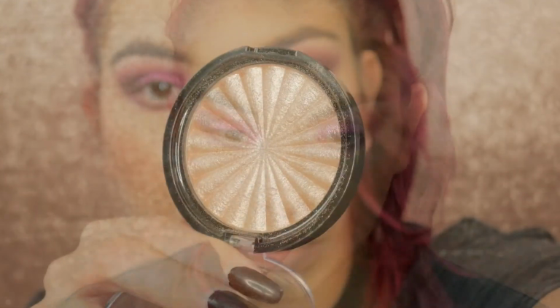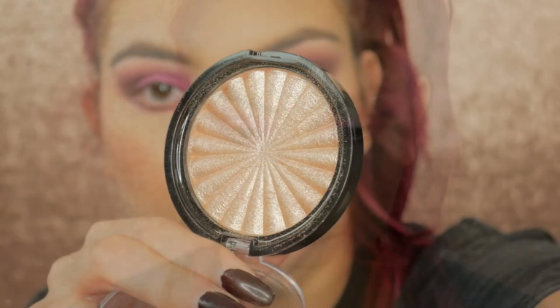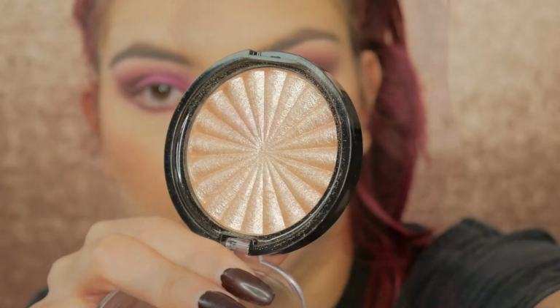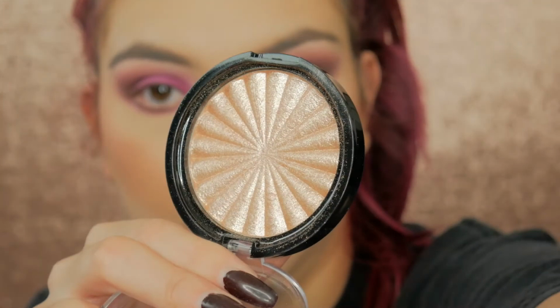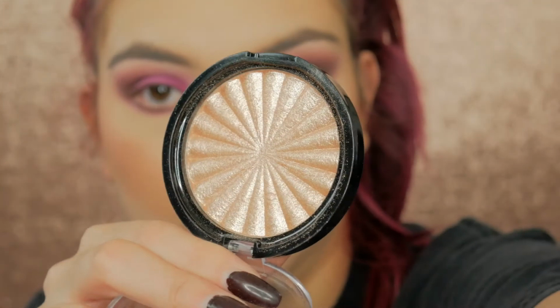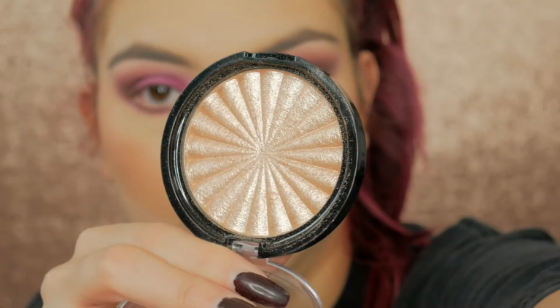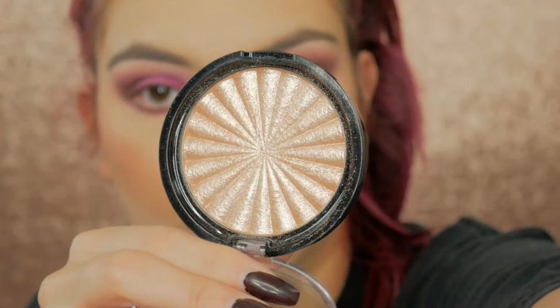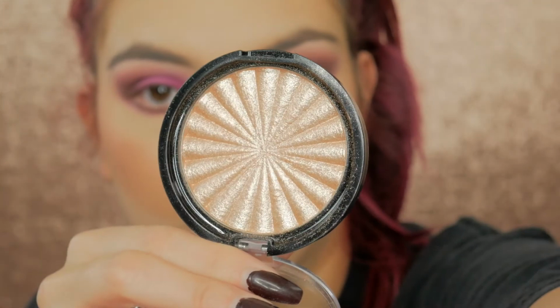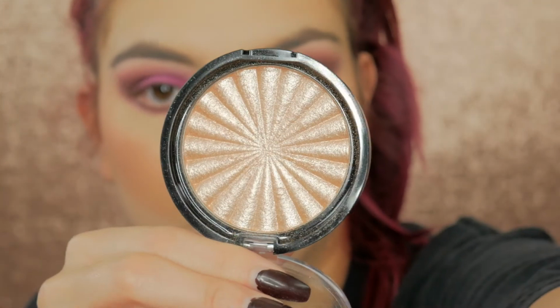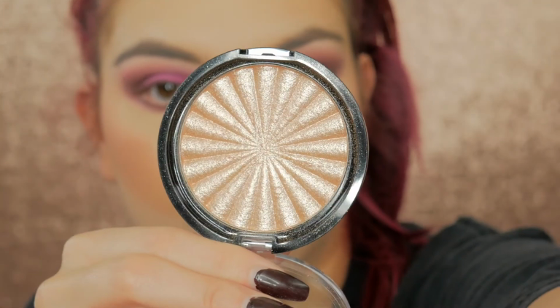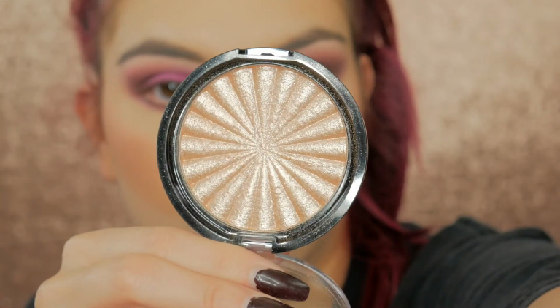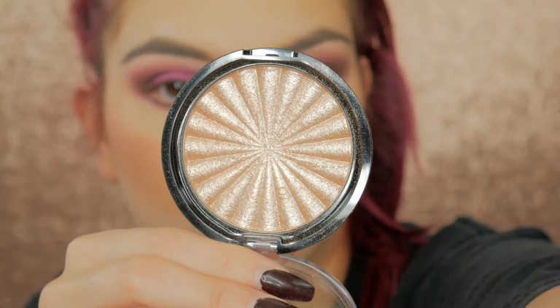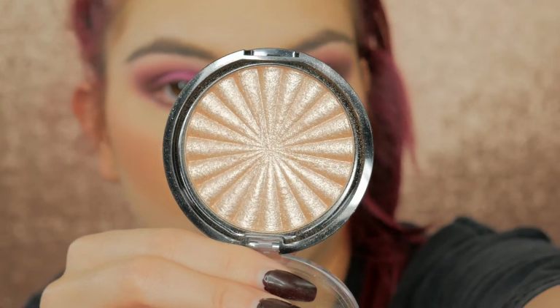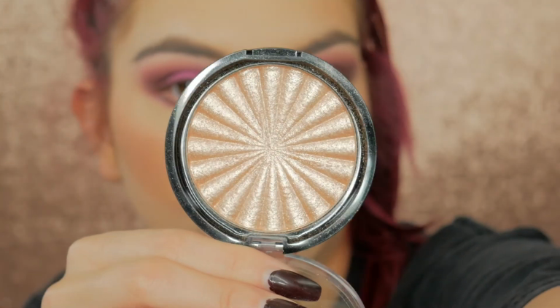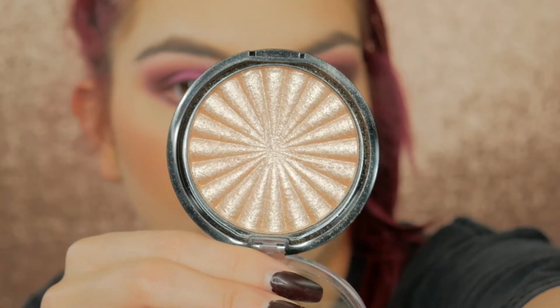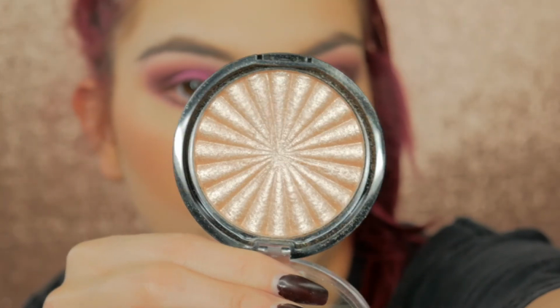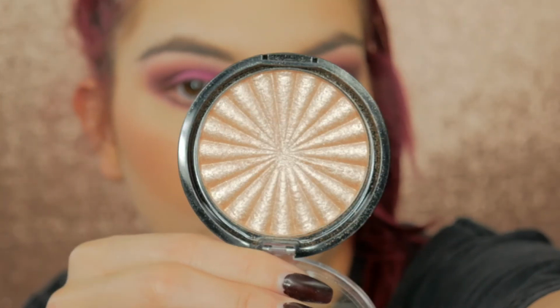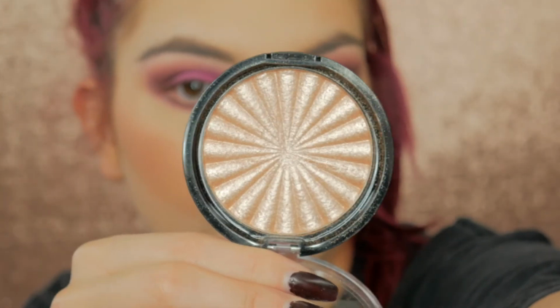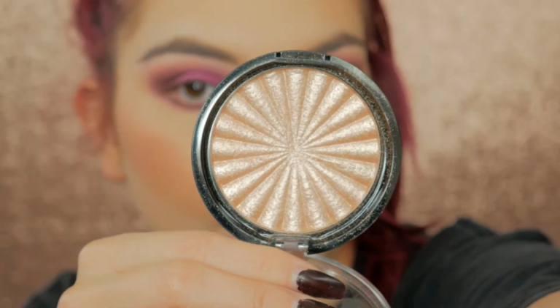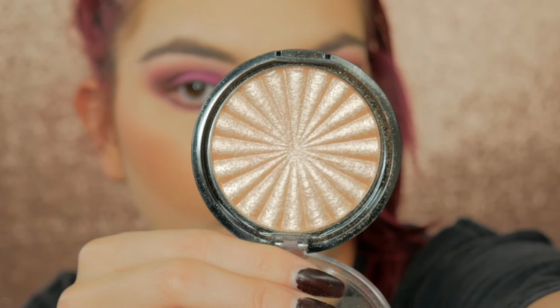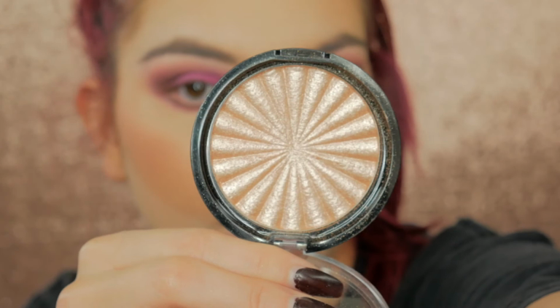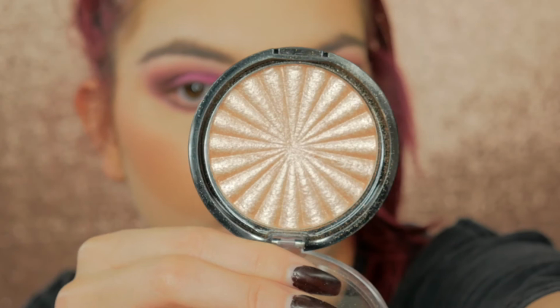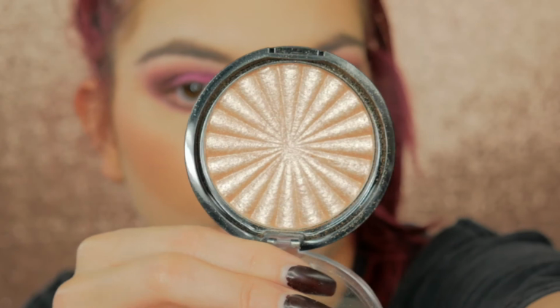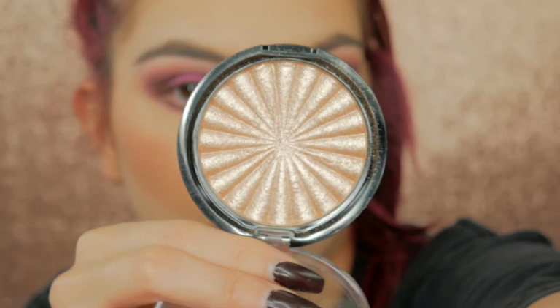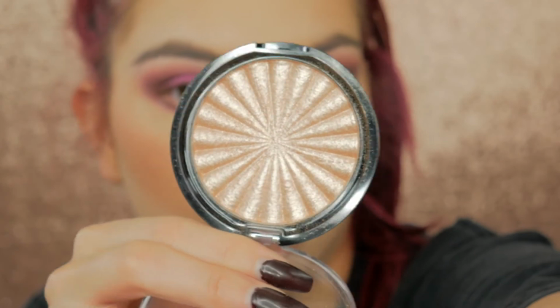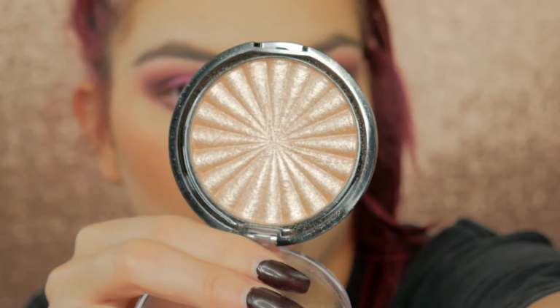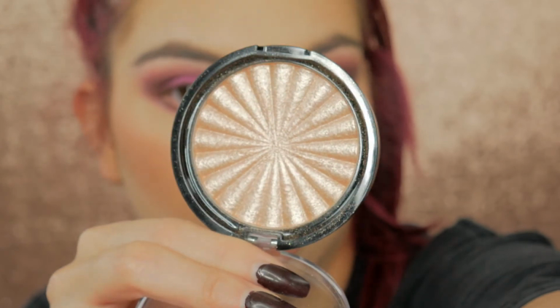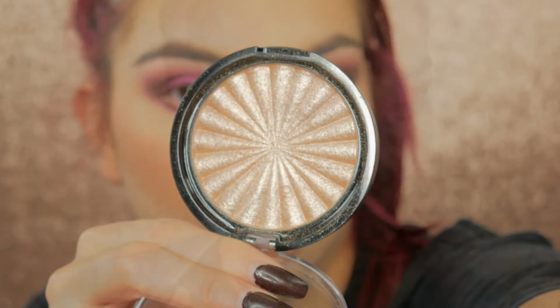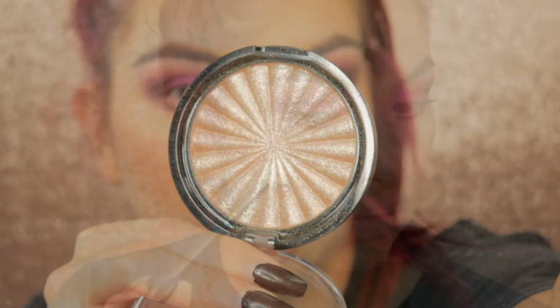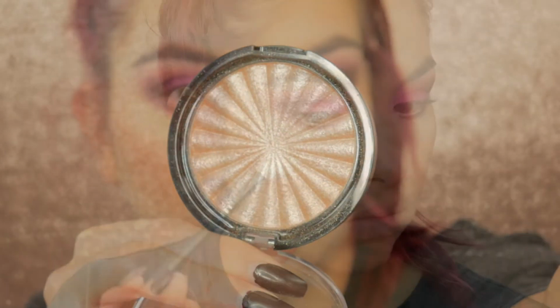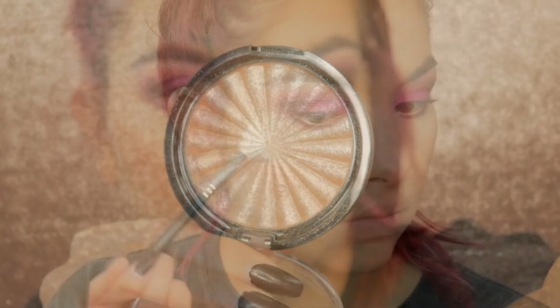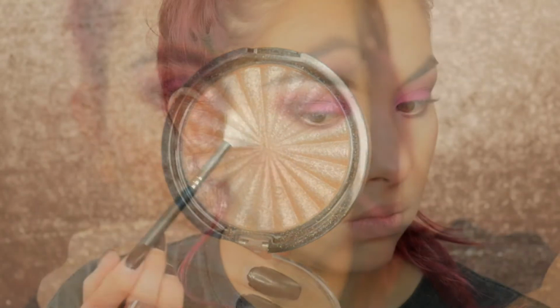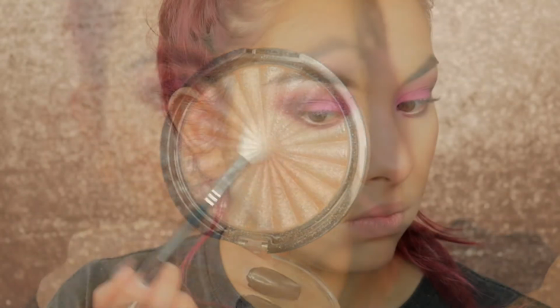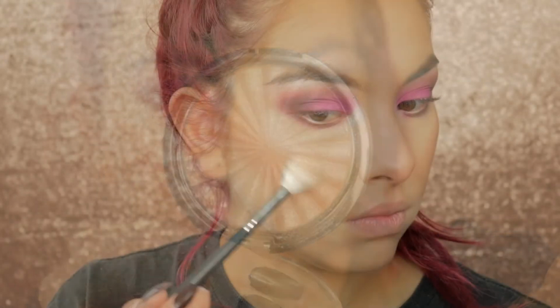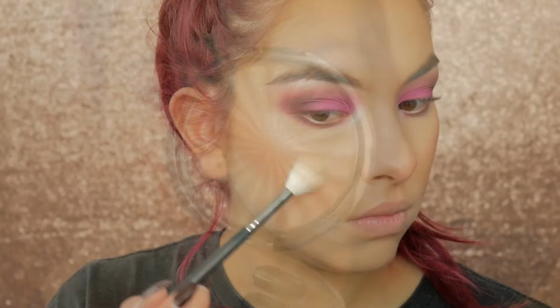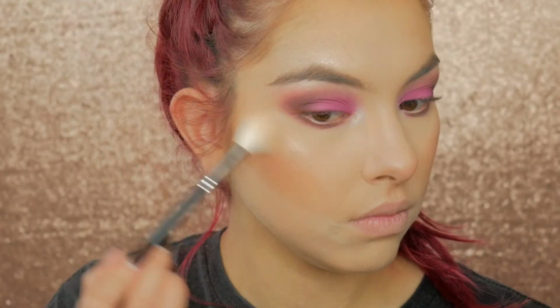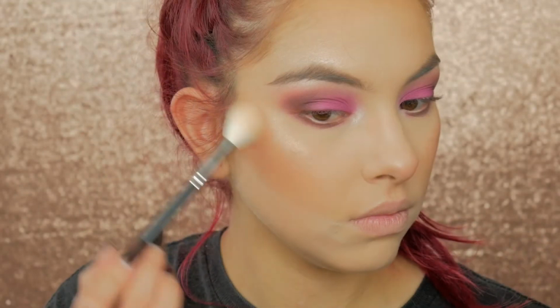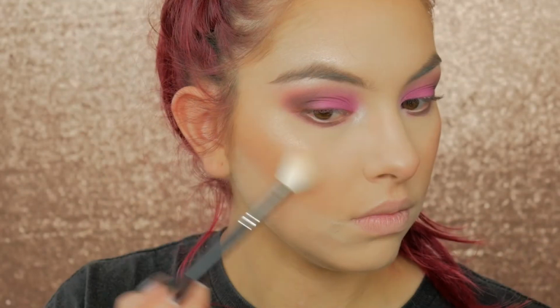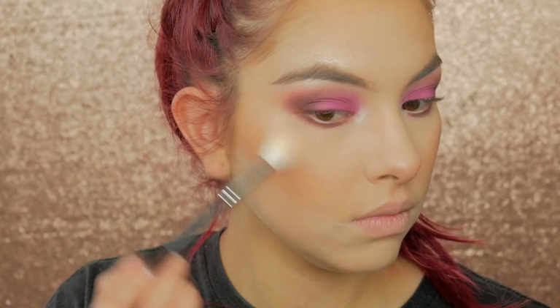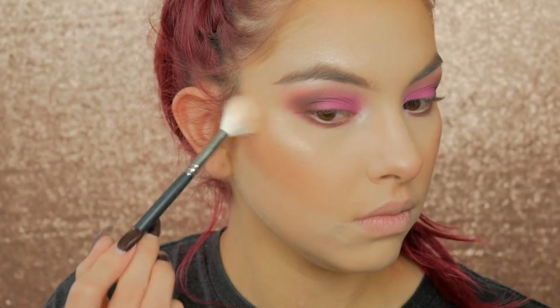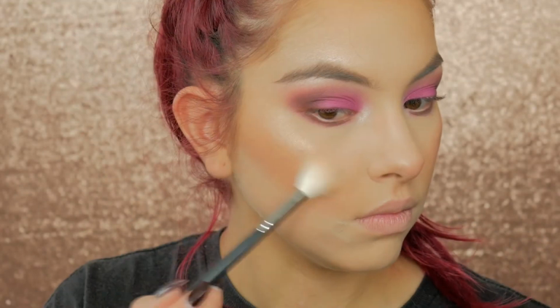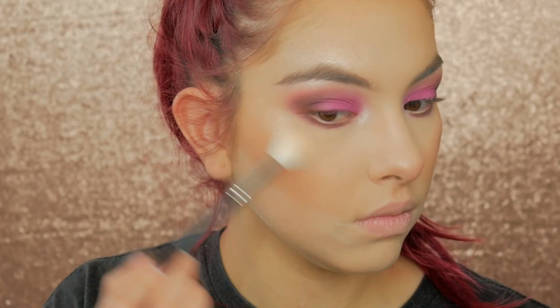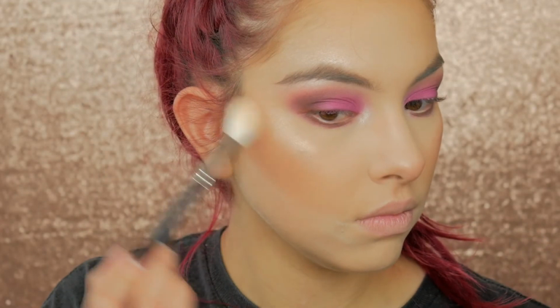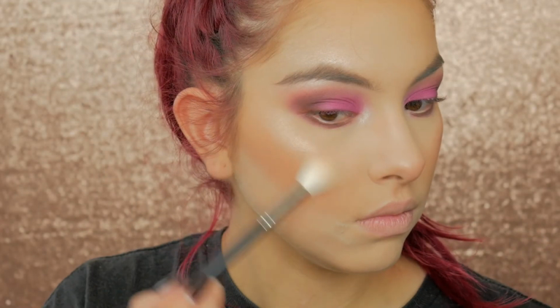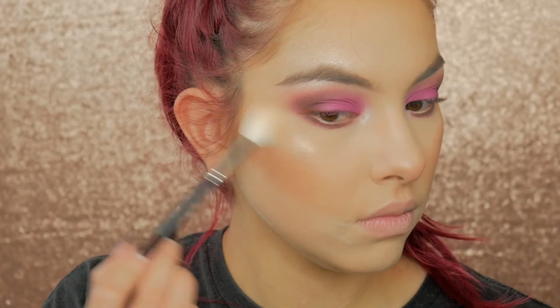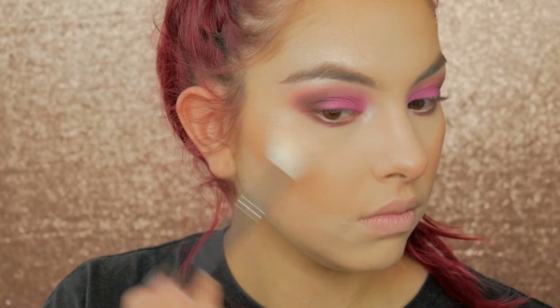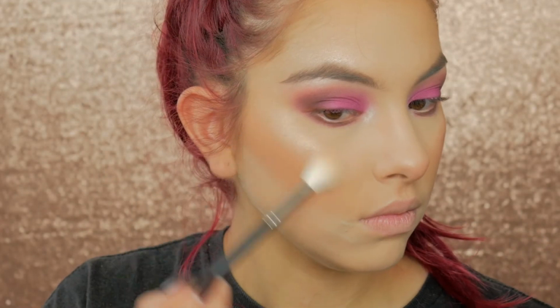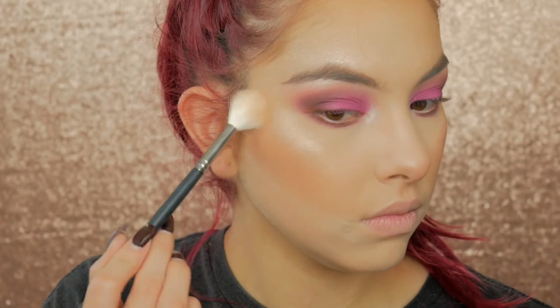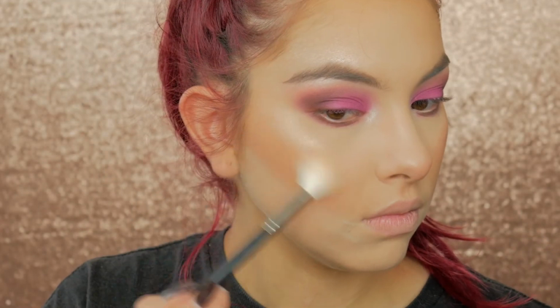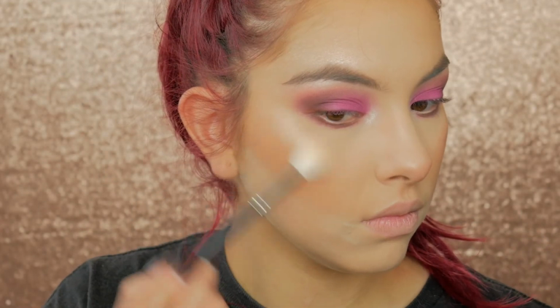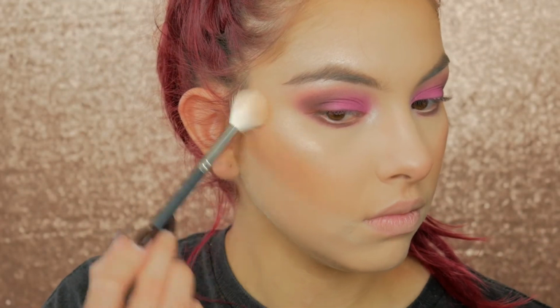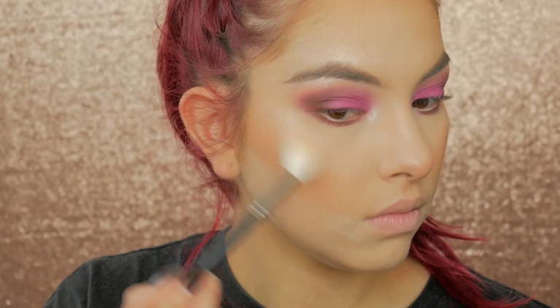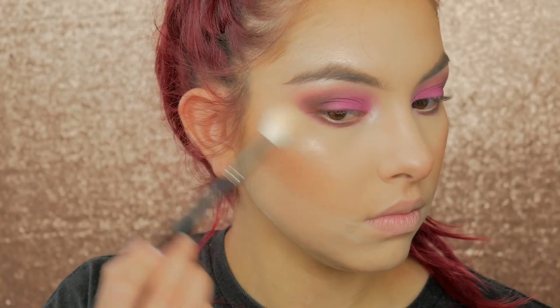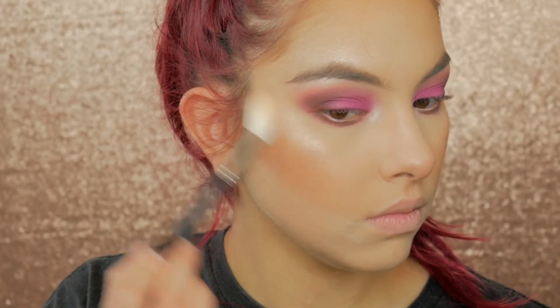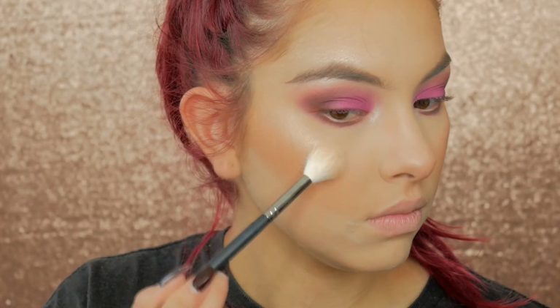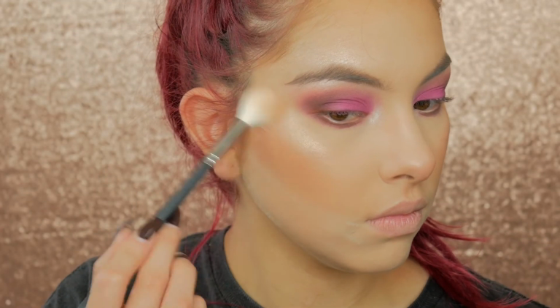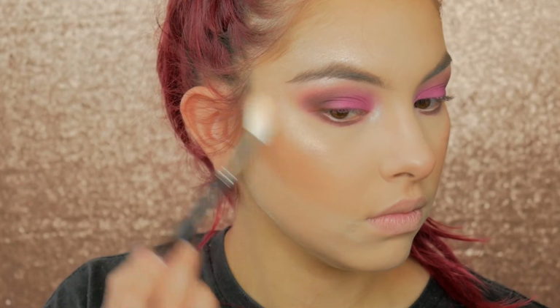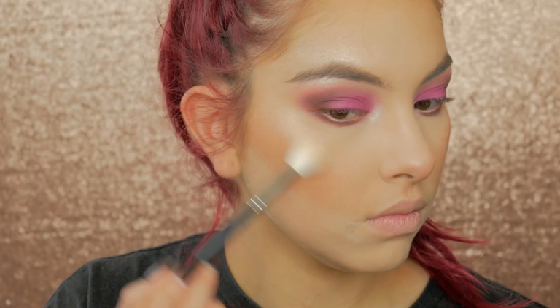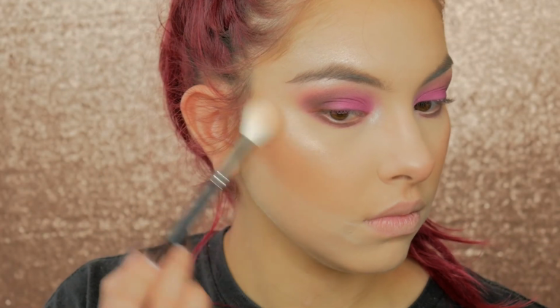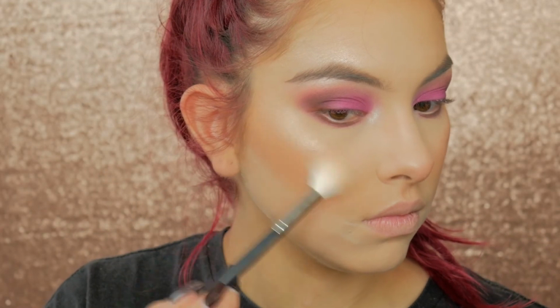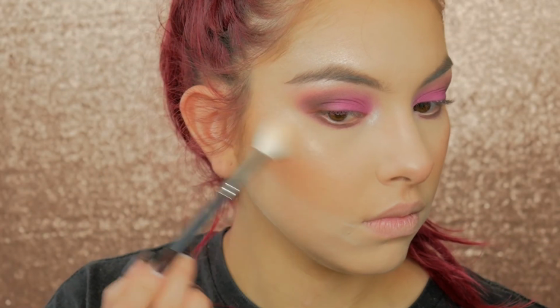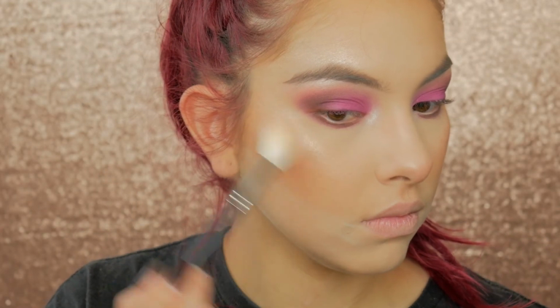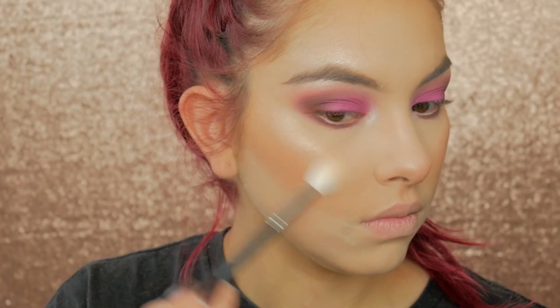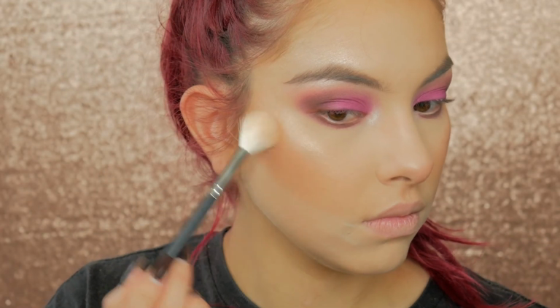For highlight today I'm using Ofra's Blissful Highlight and I'm just going to pop that on the highest points of my face.